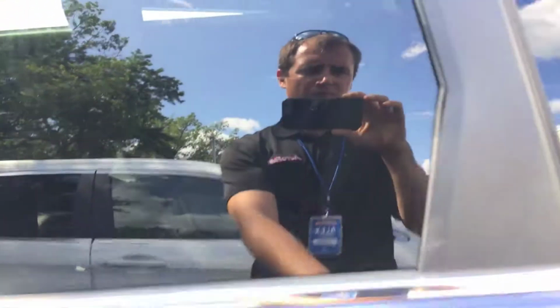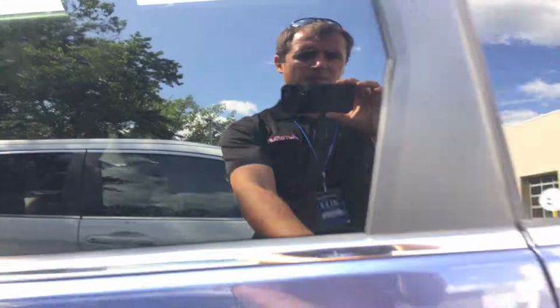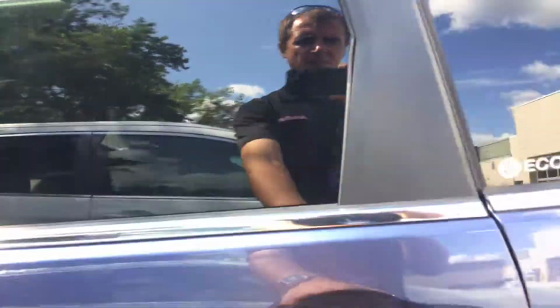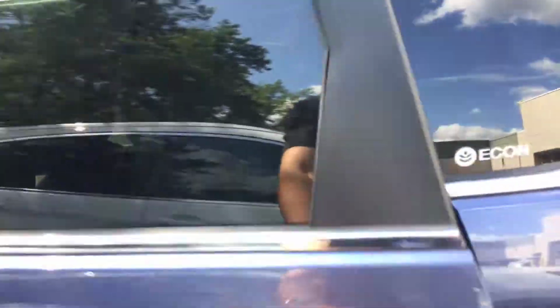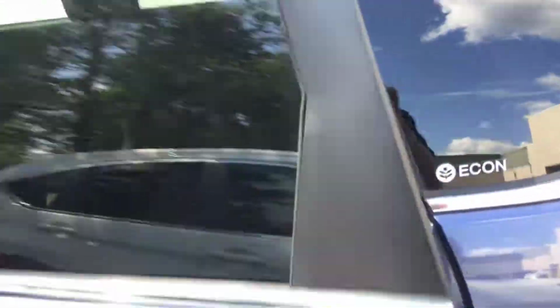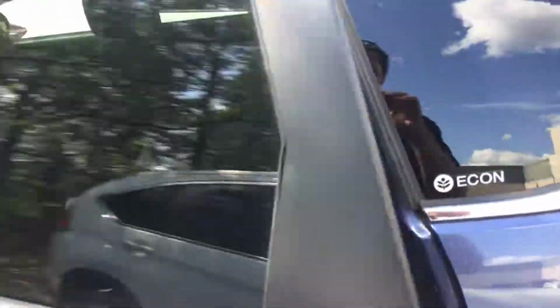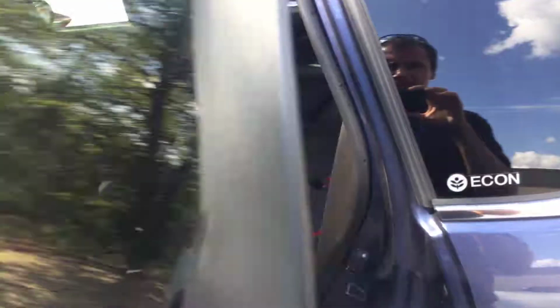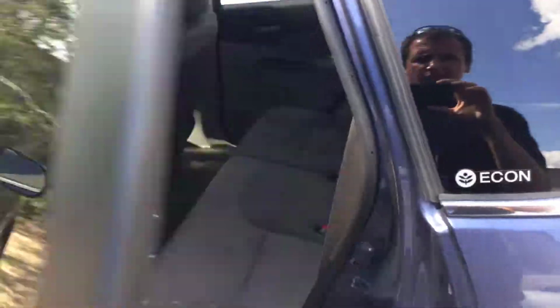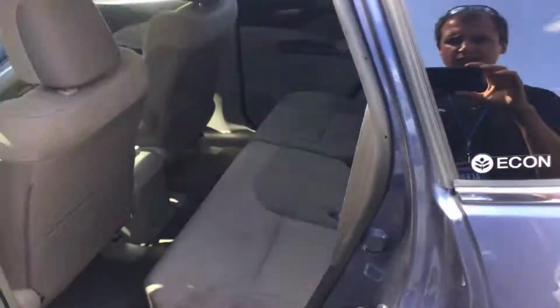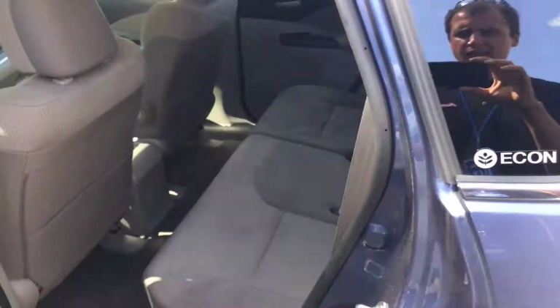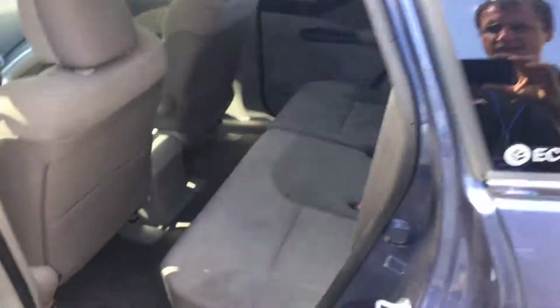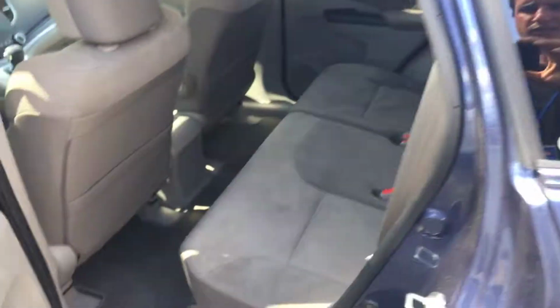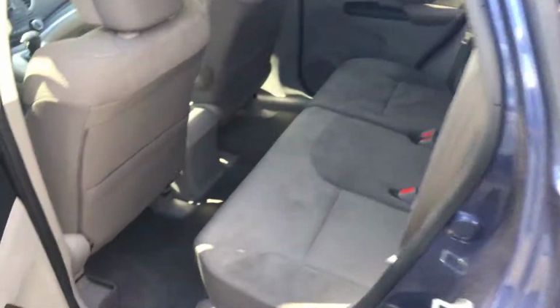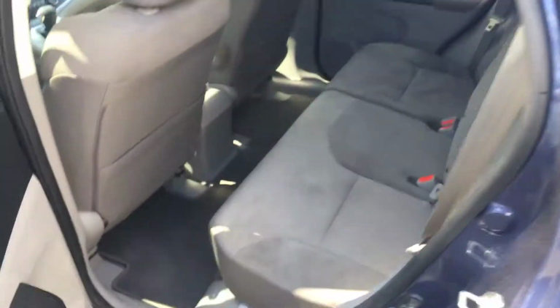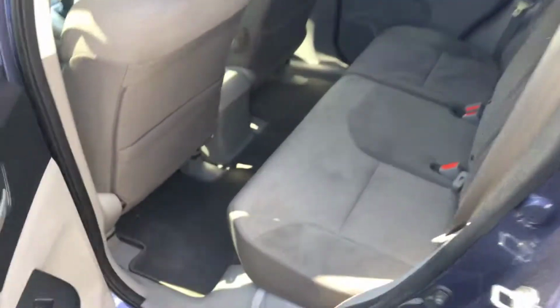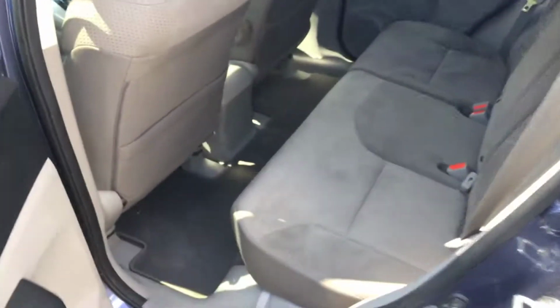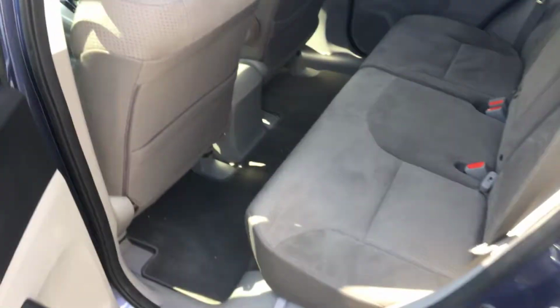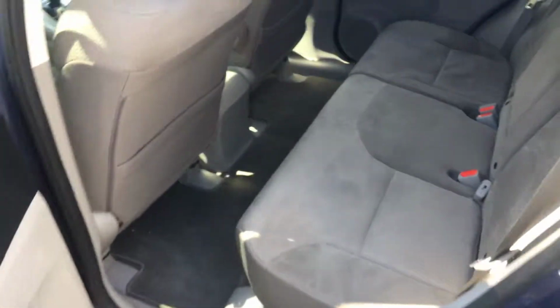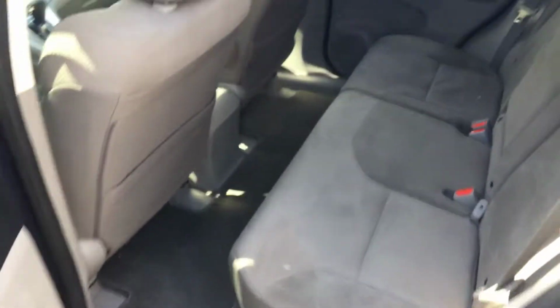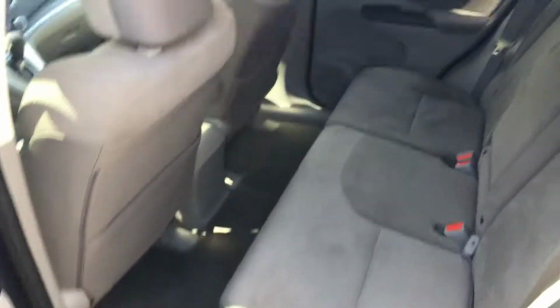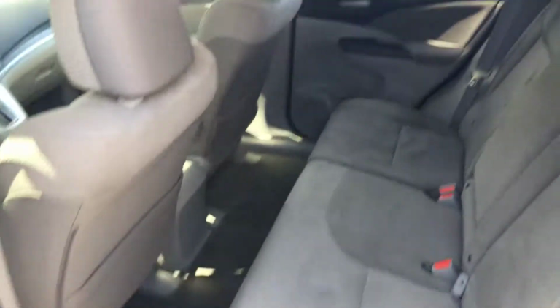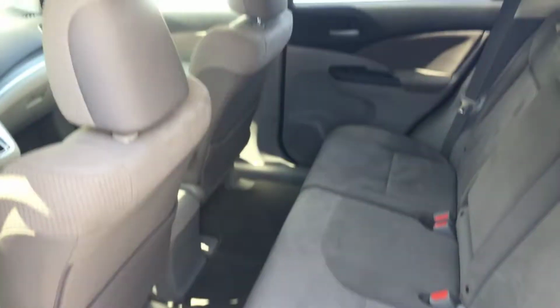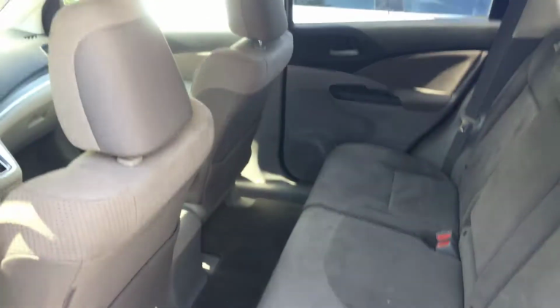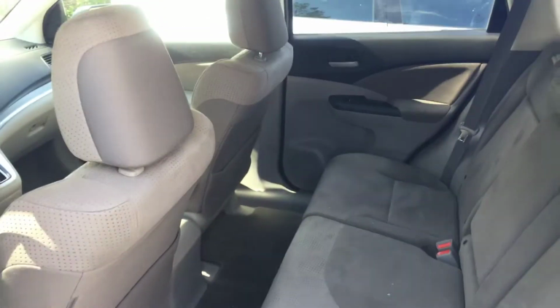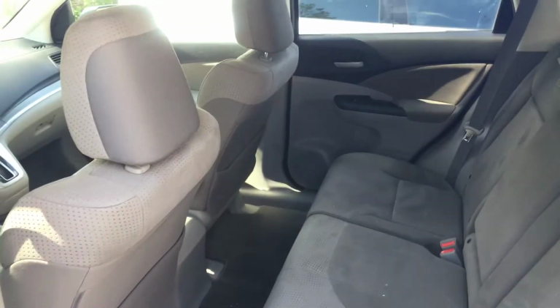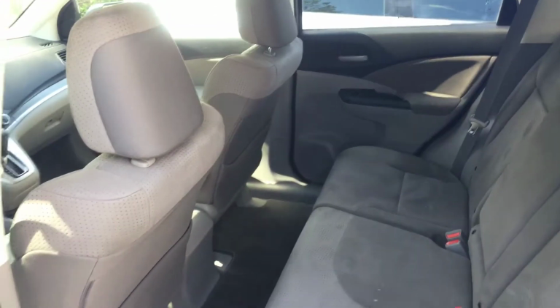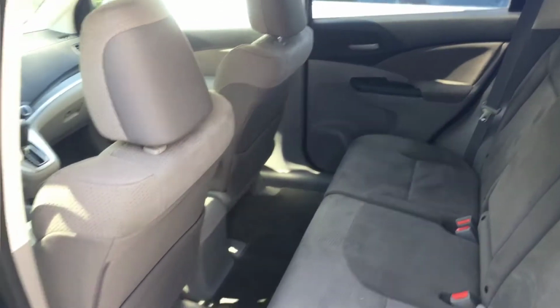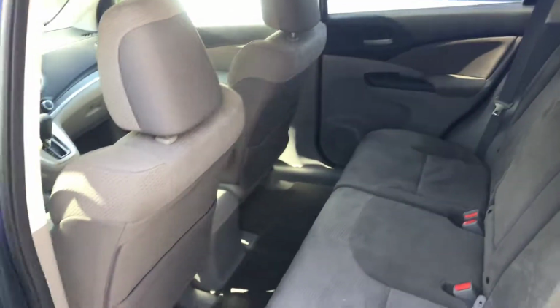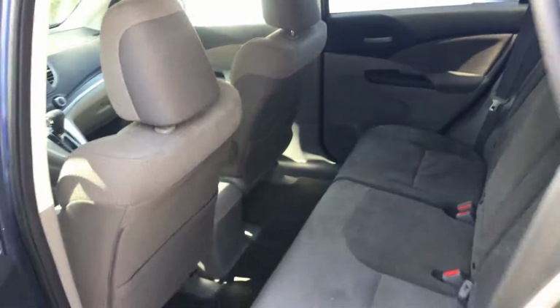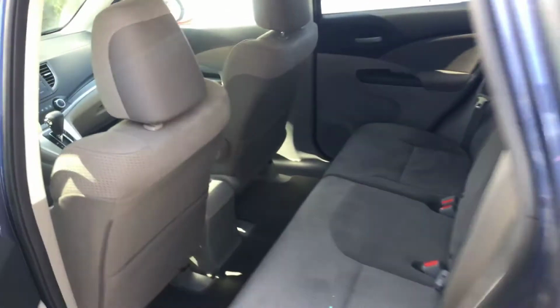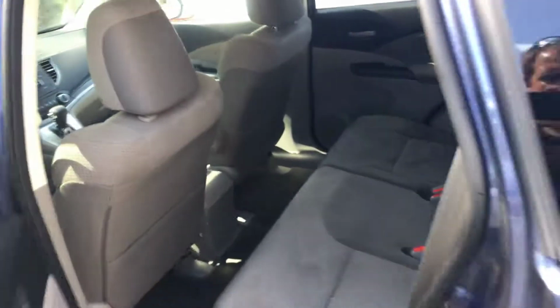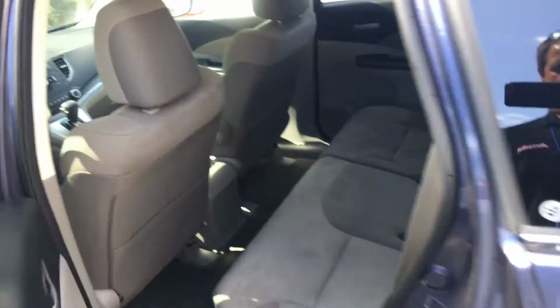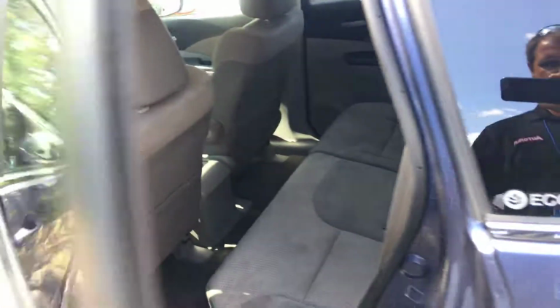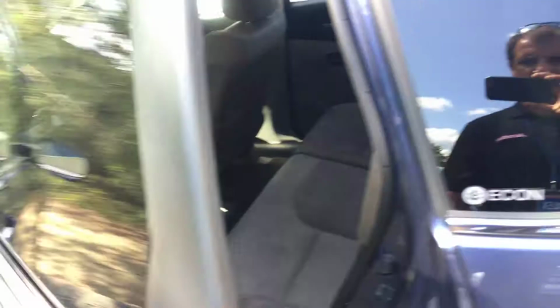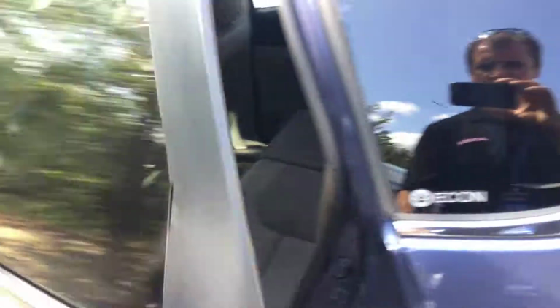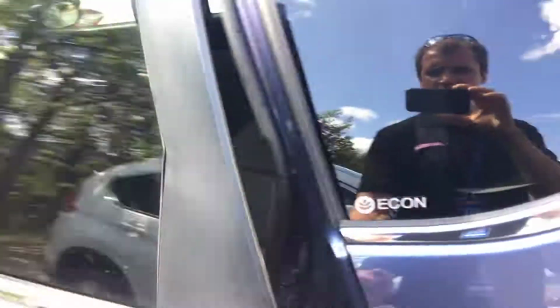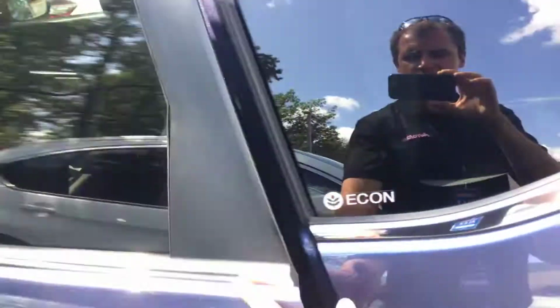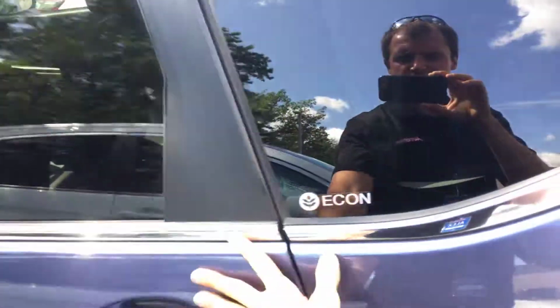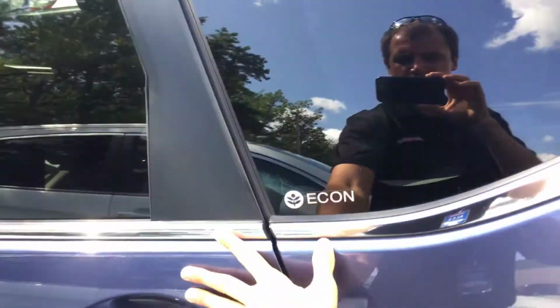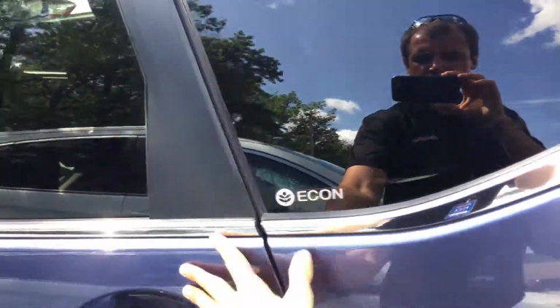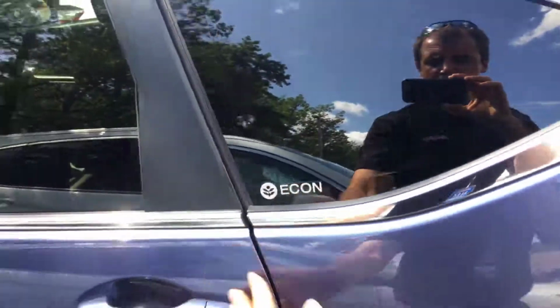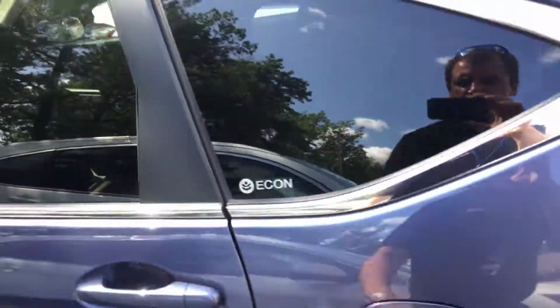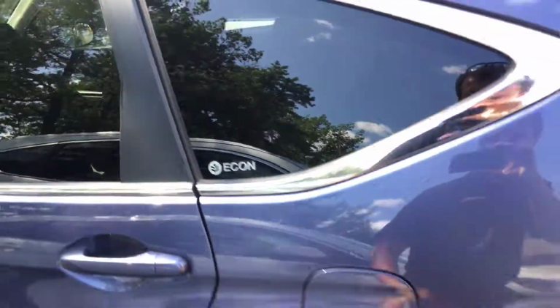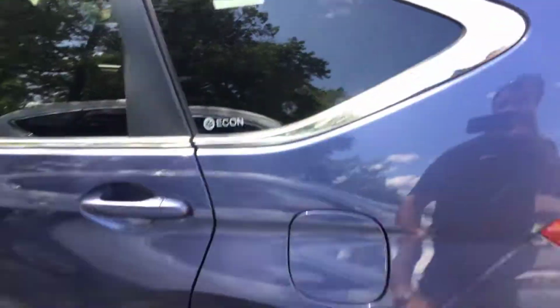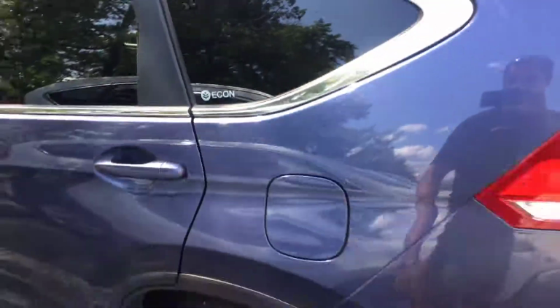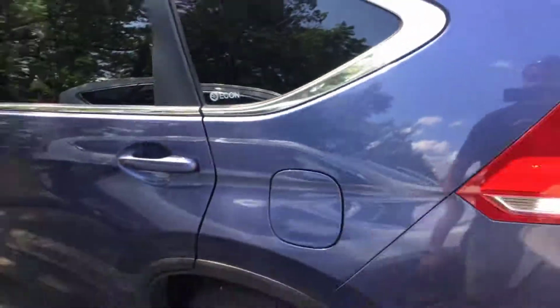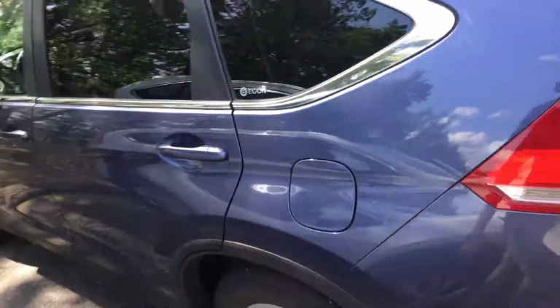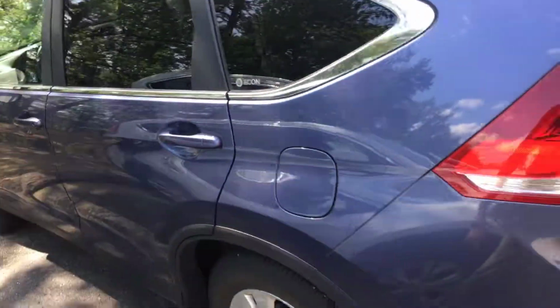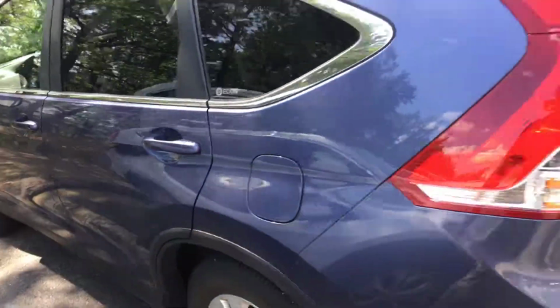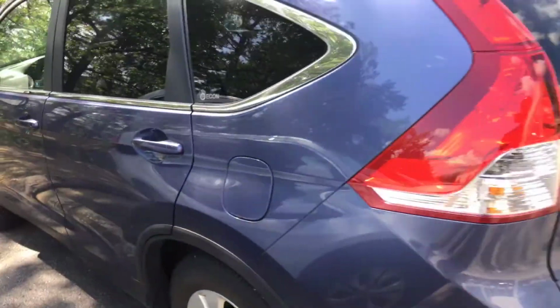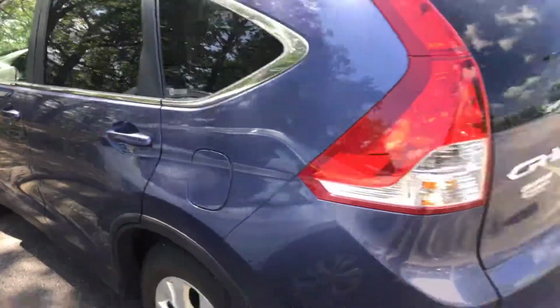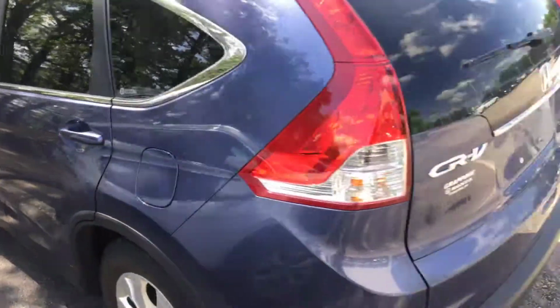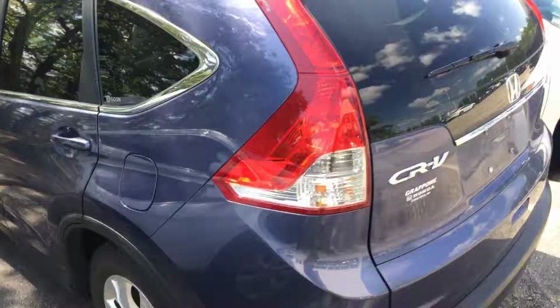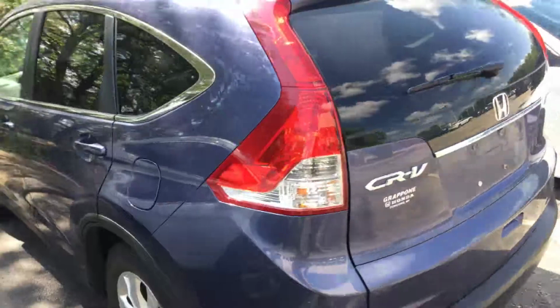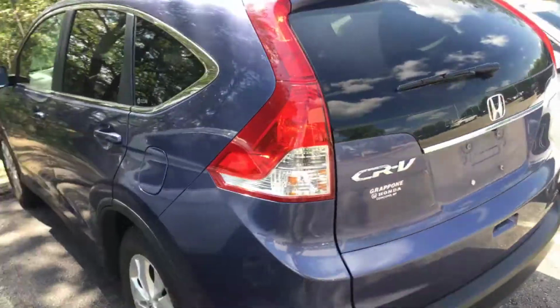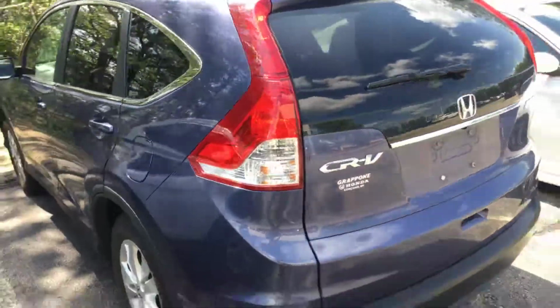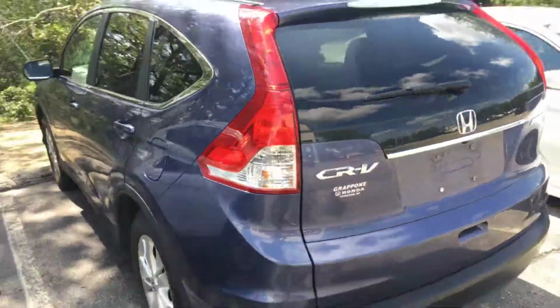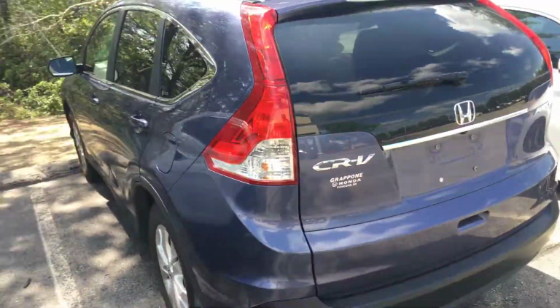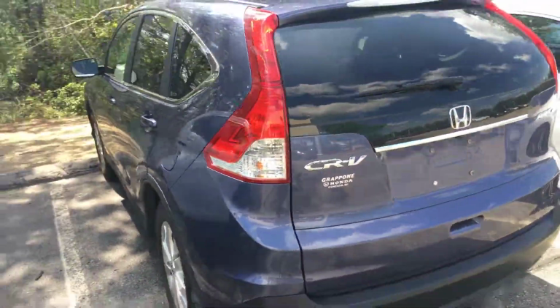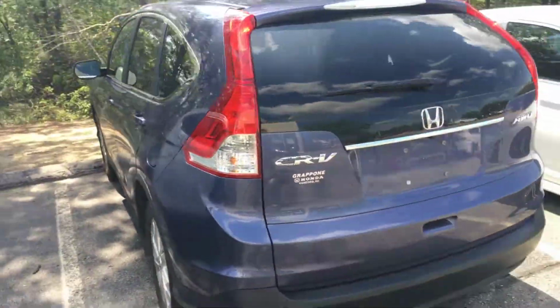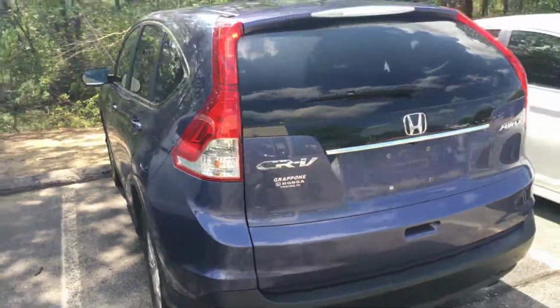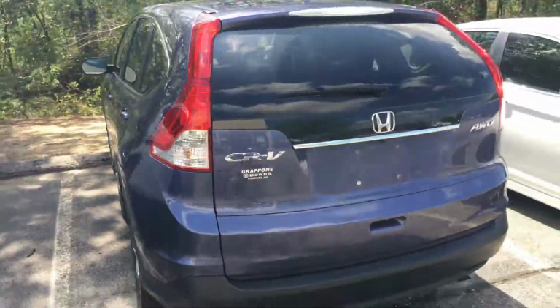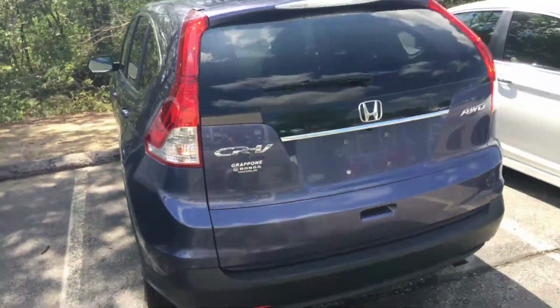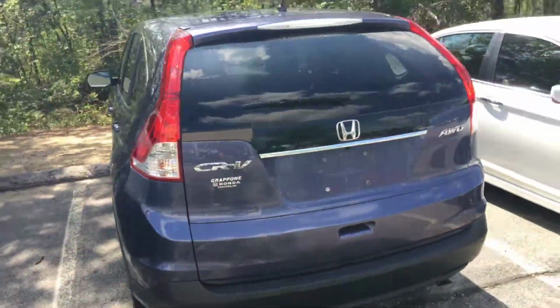Moonroof, privacy glass on the back — this is as good as you can find one. 43,000 miles.